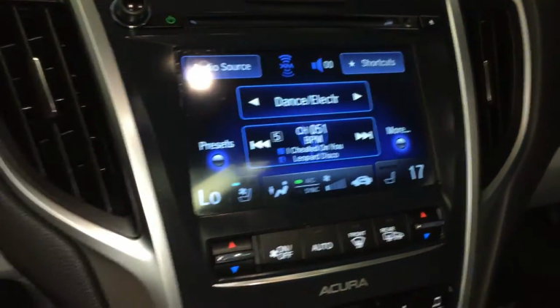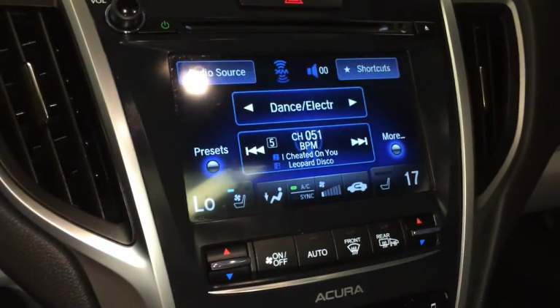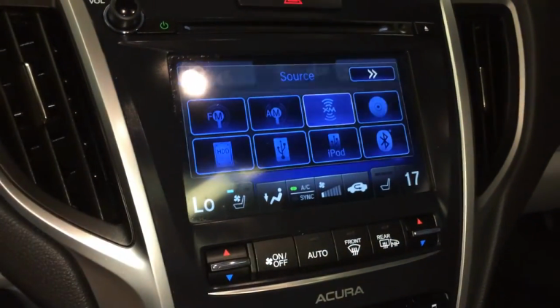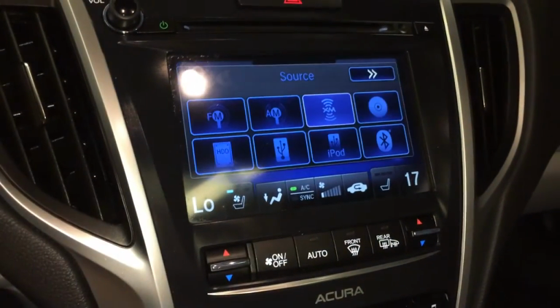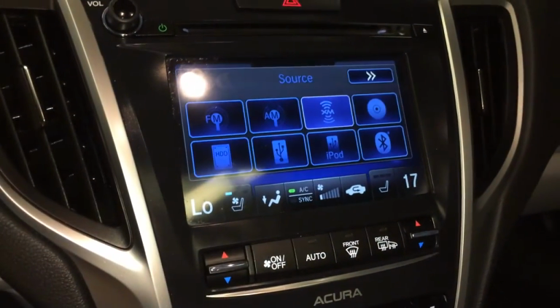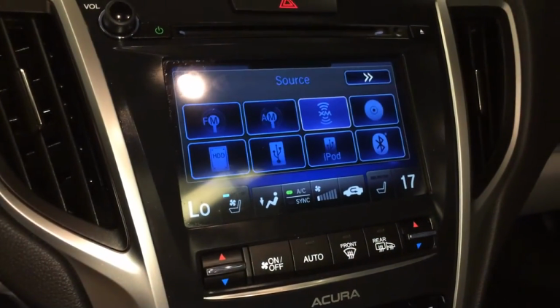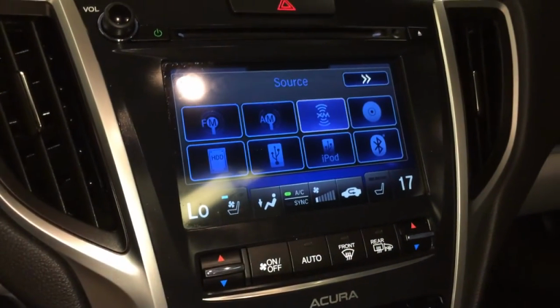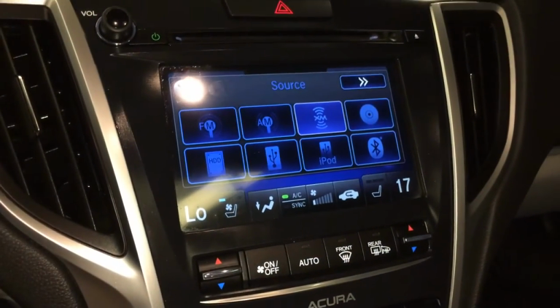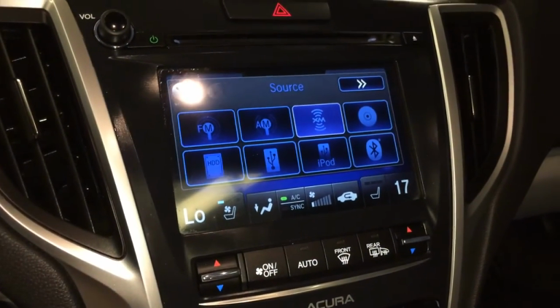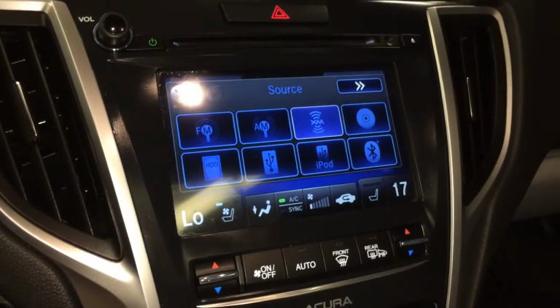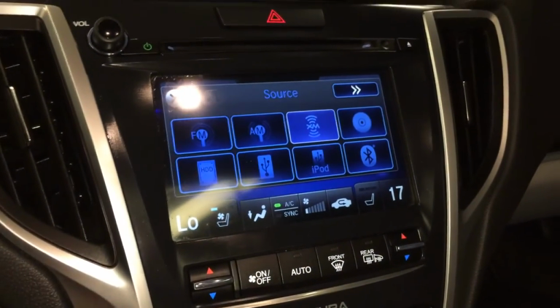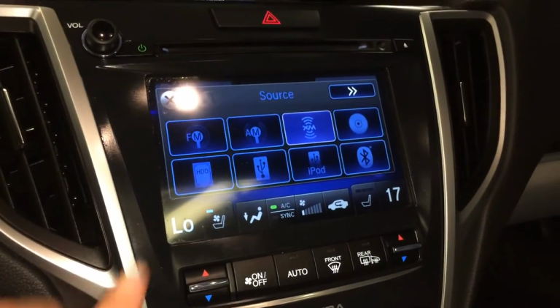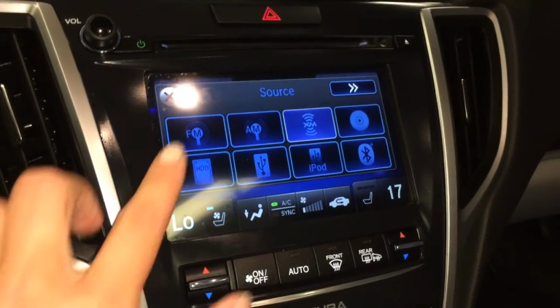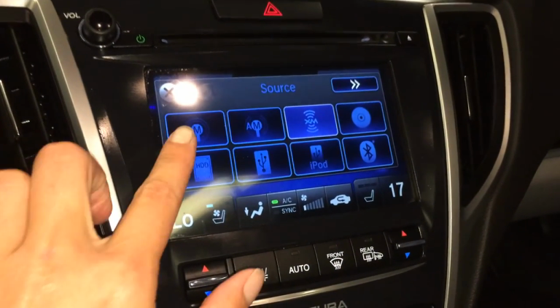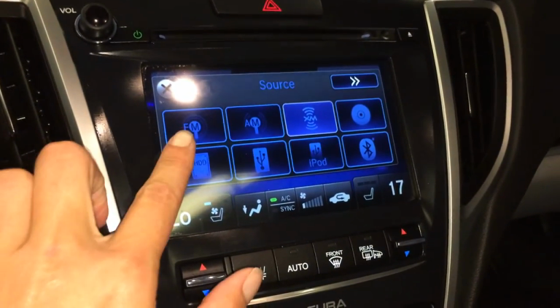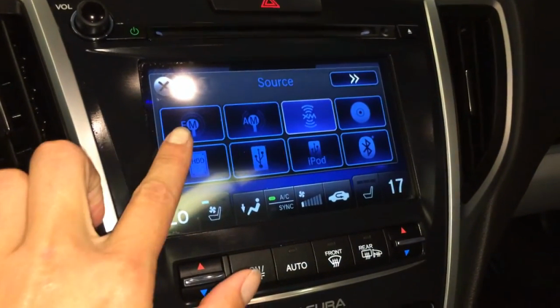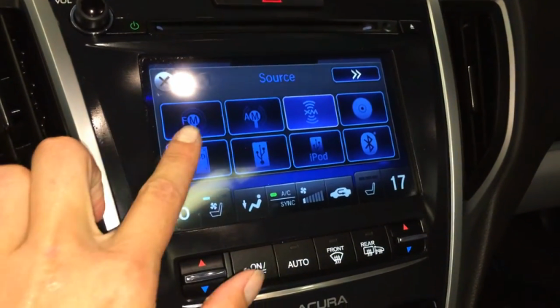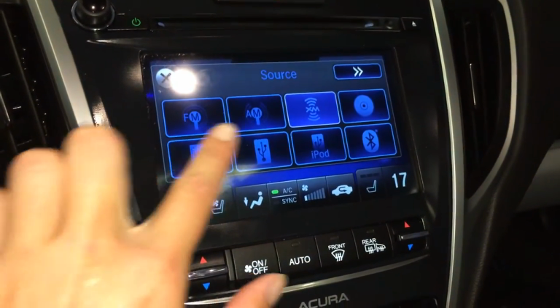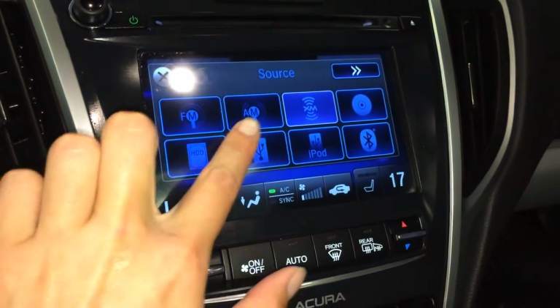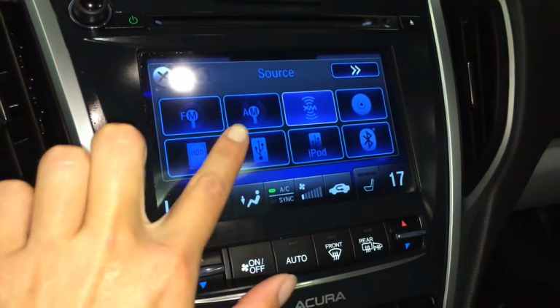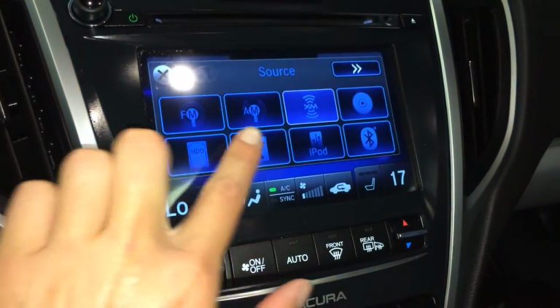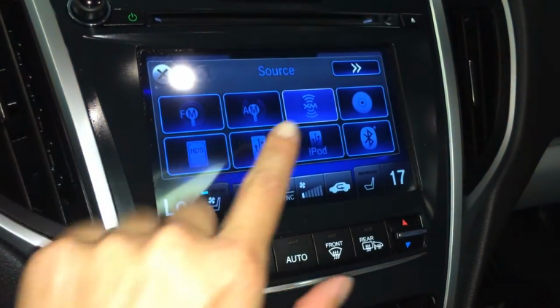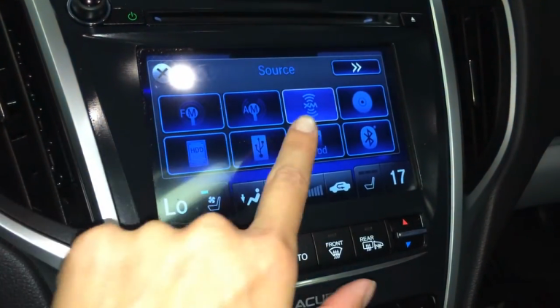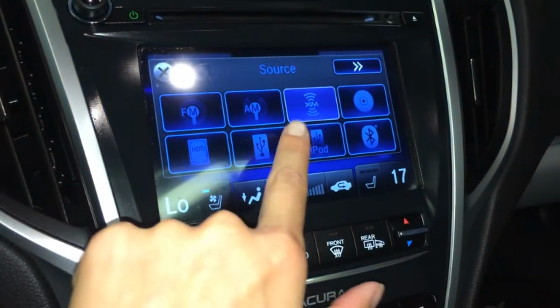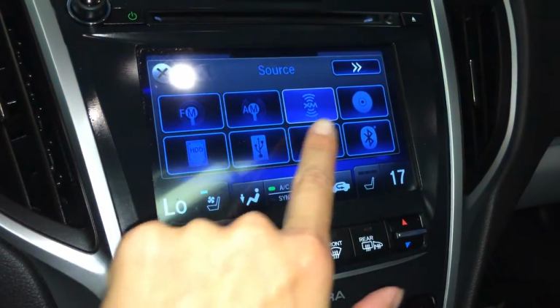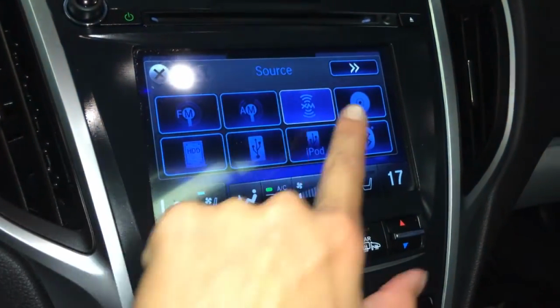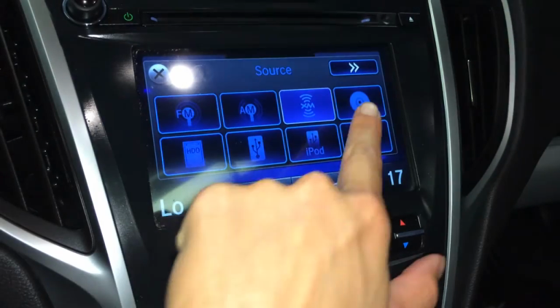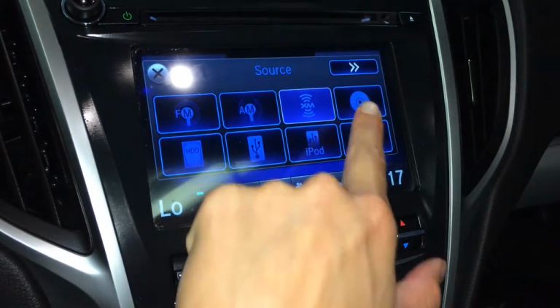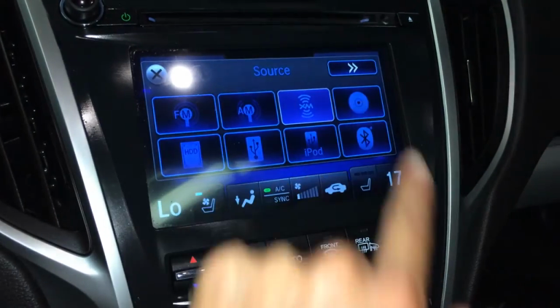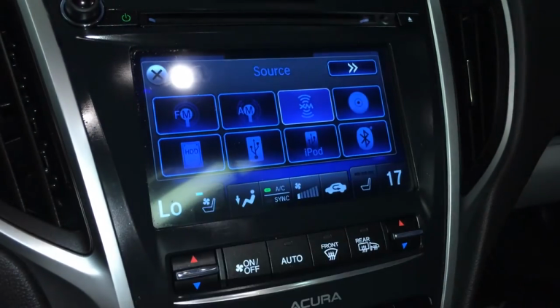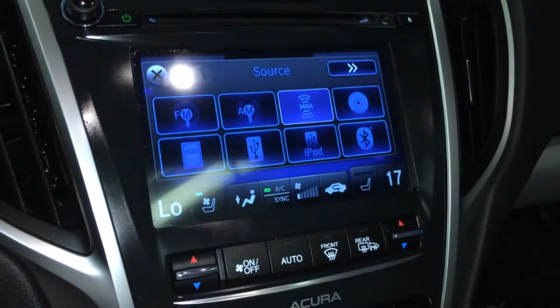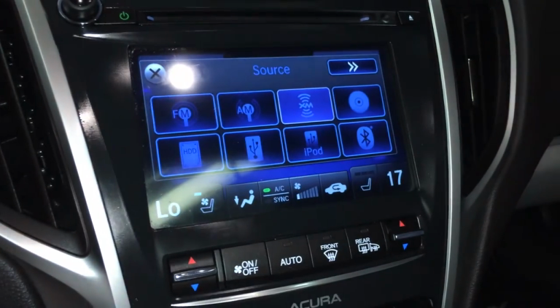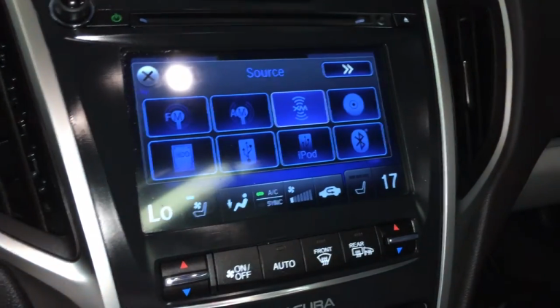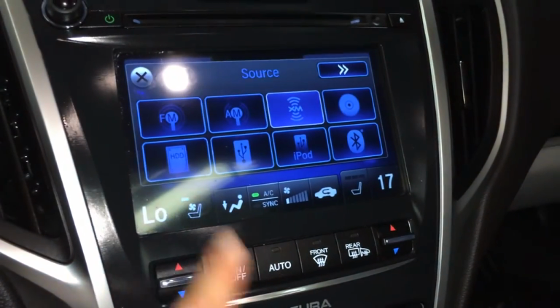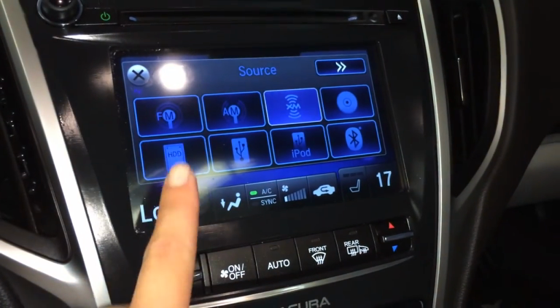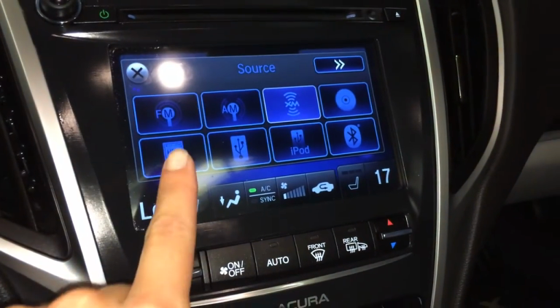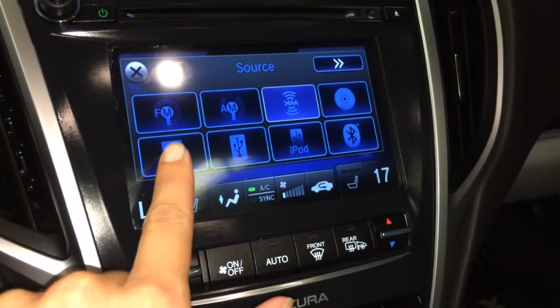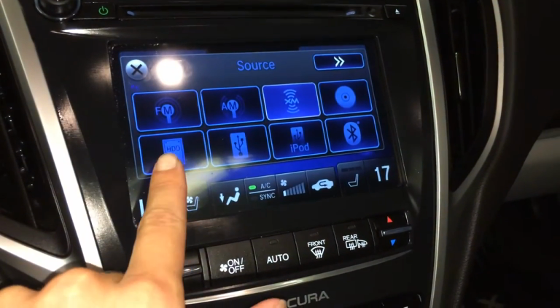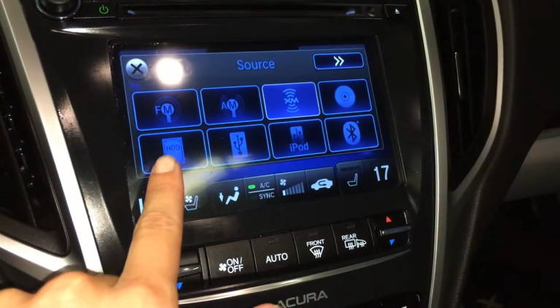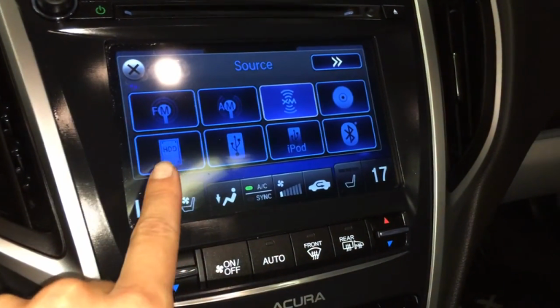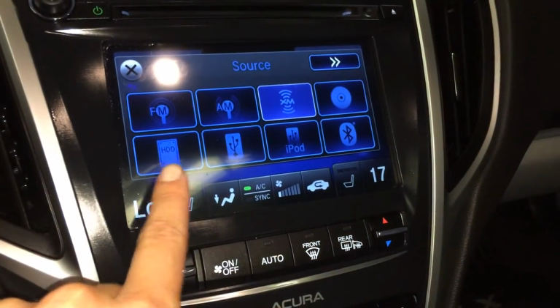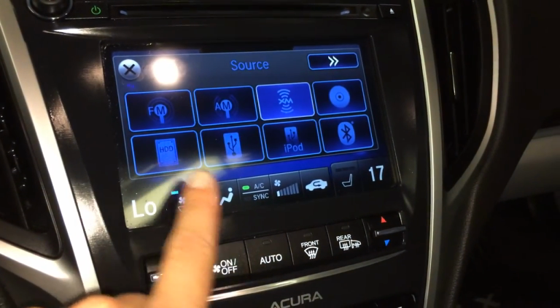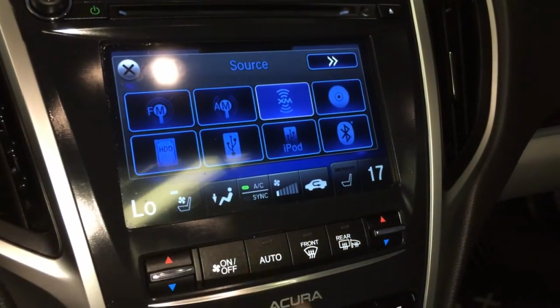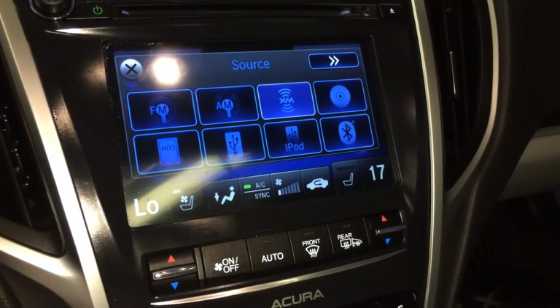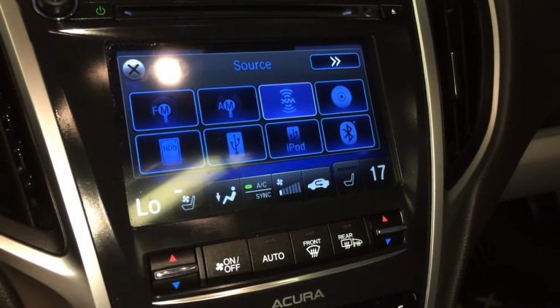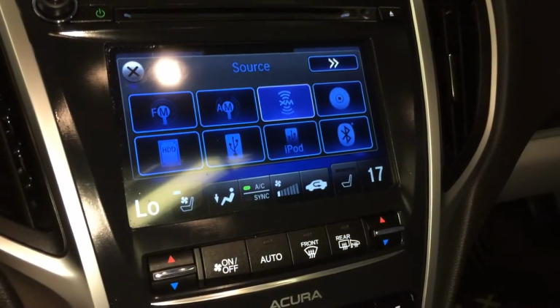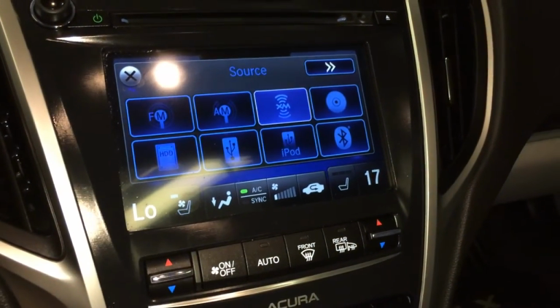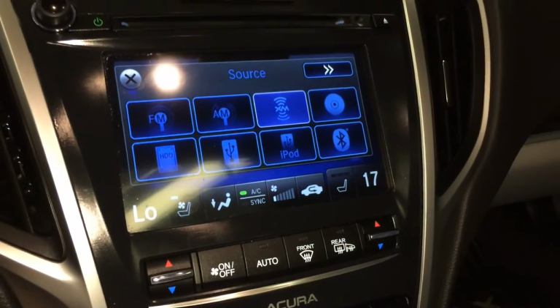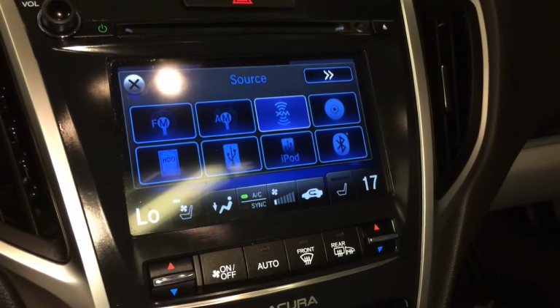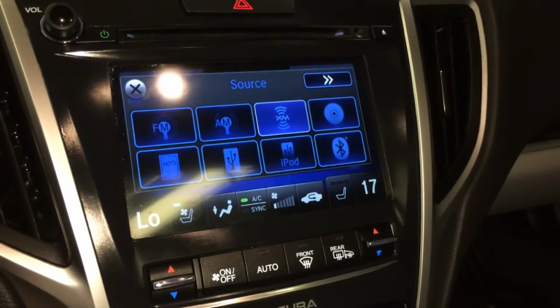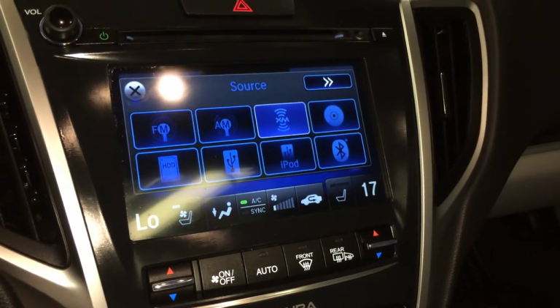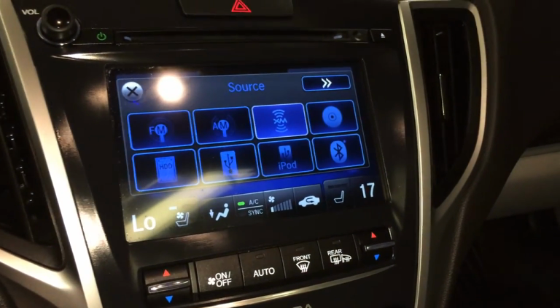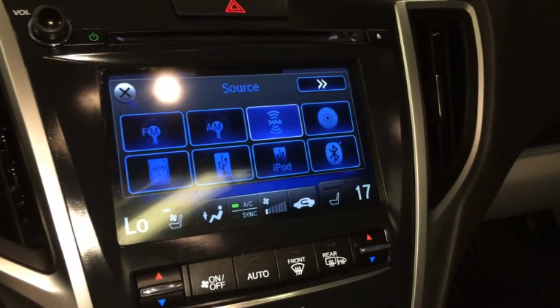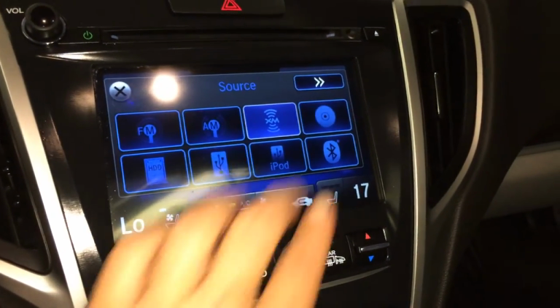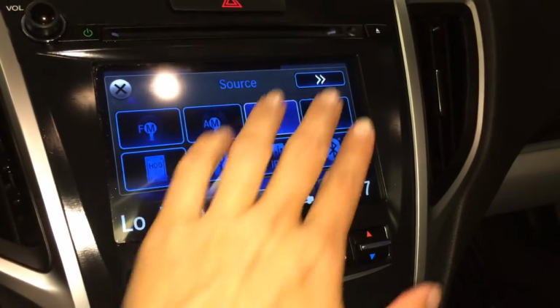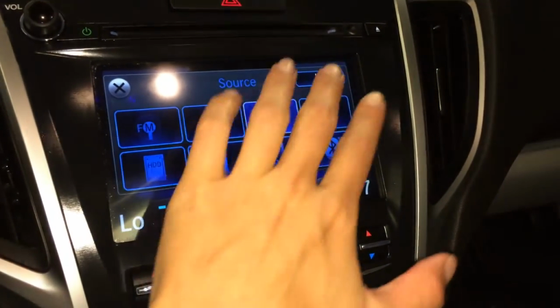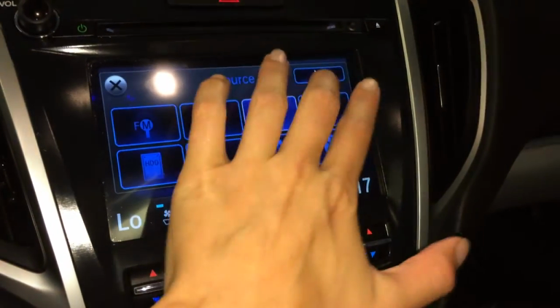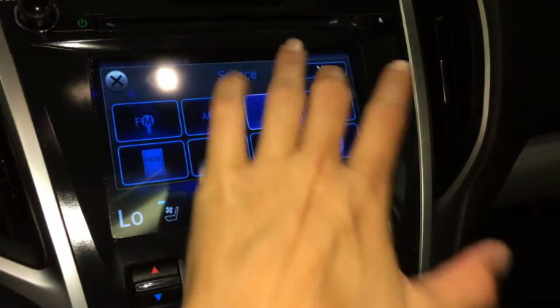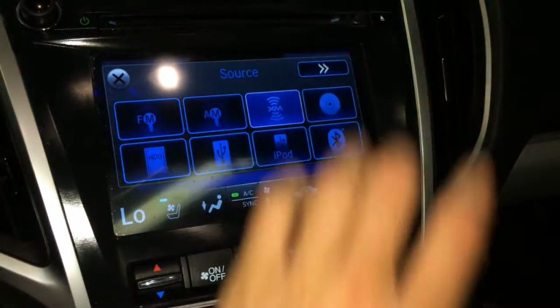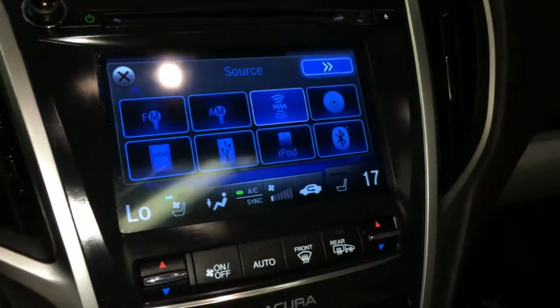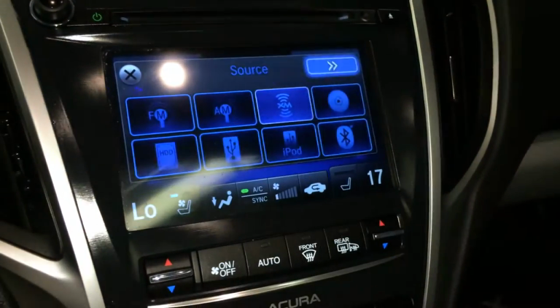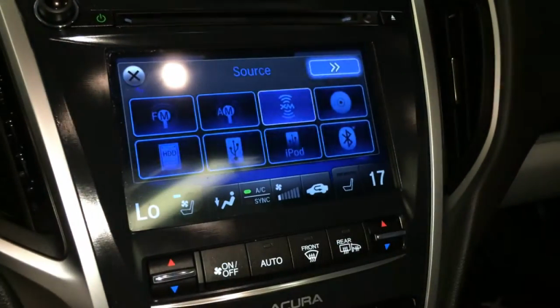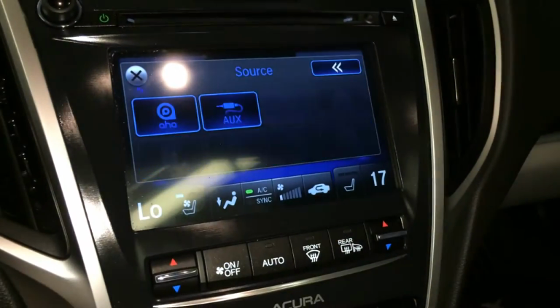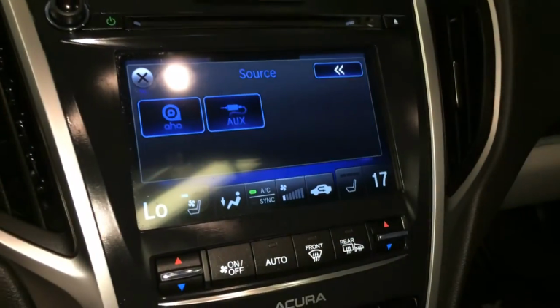For audio, you have AM, FM, satellite, CD, hard disk drive, USB, Bluetooth, and auxiliary.